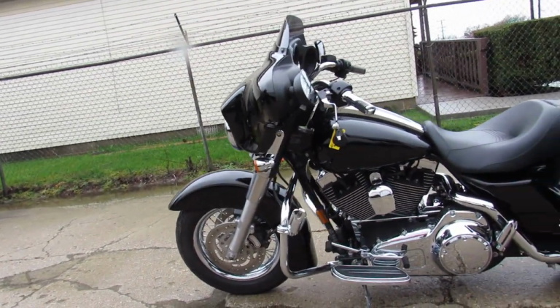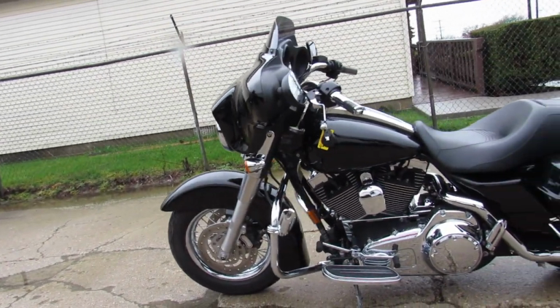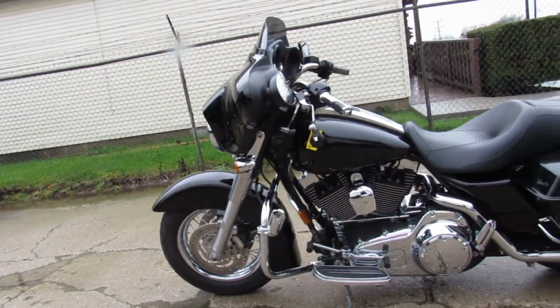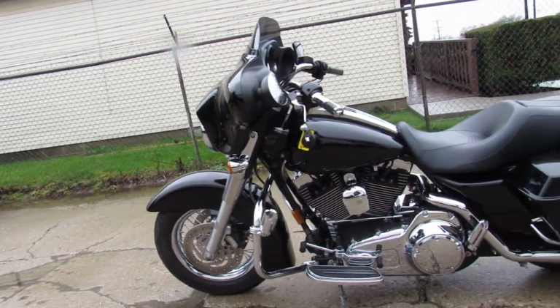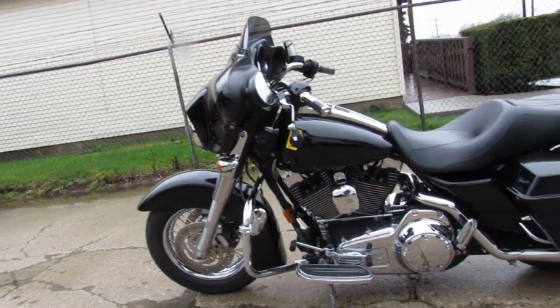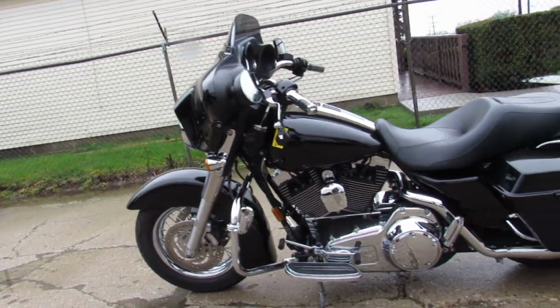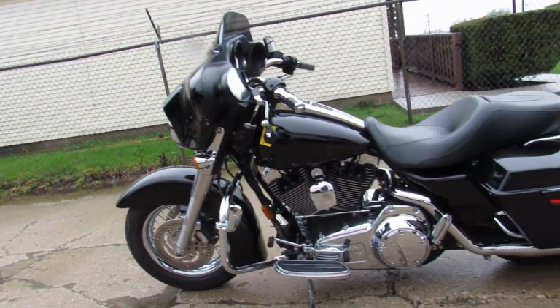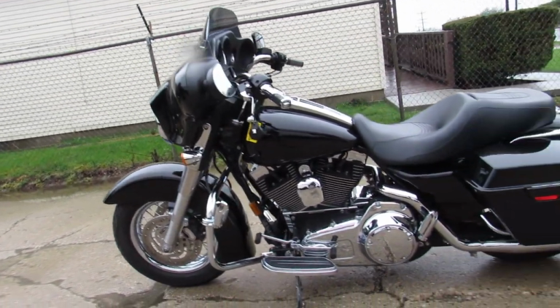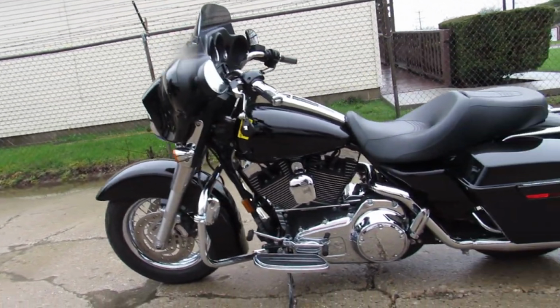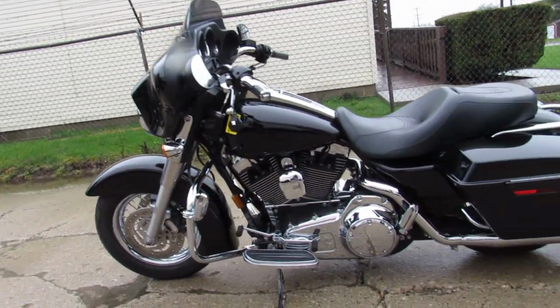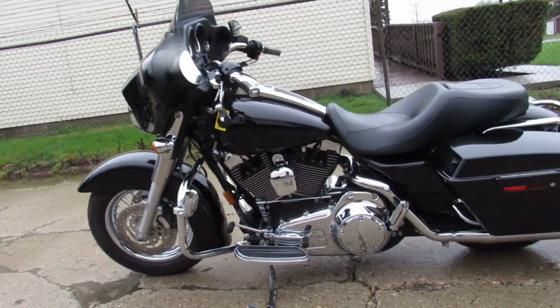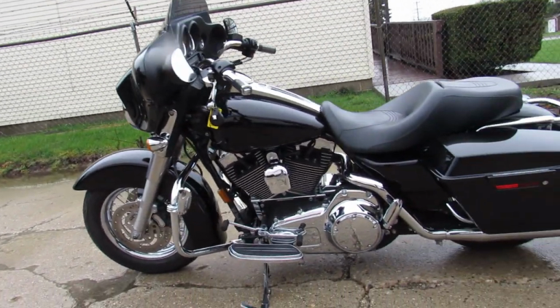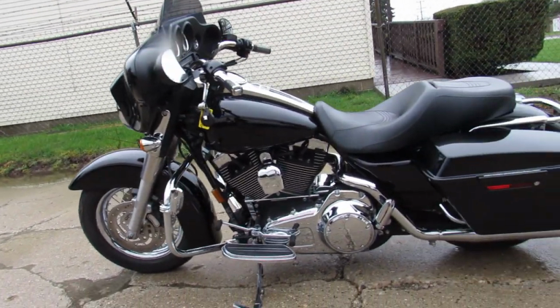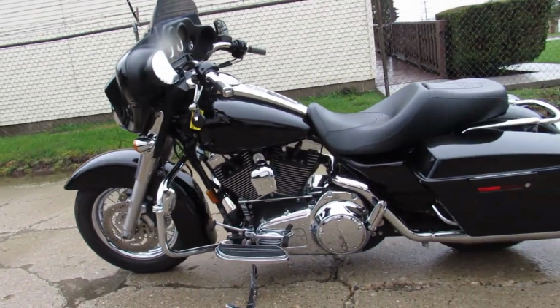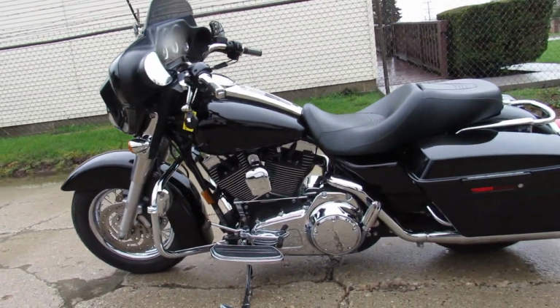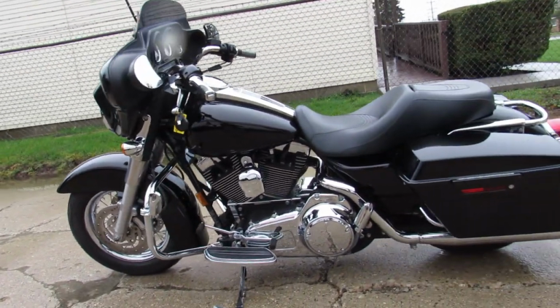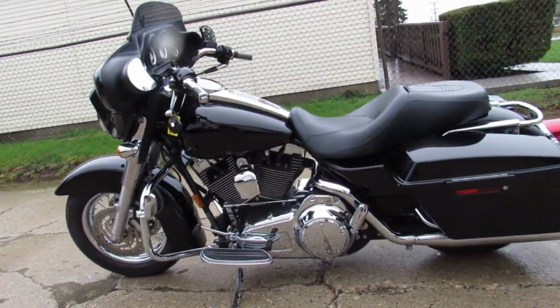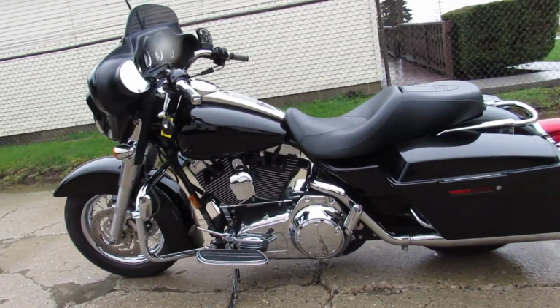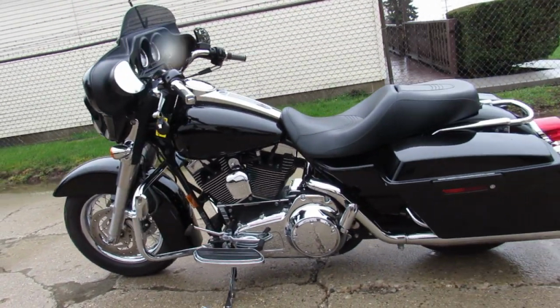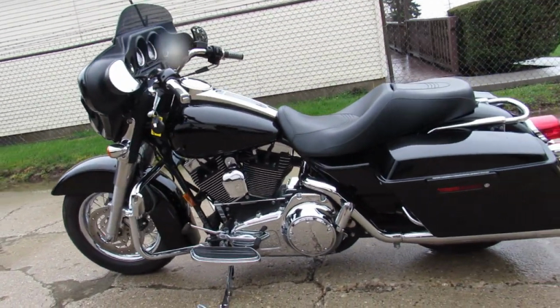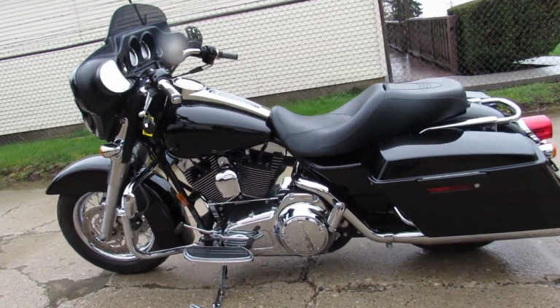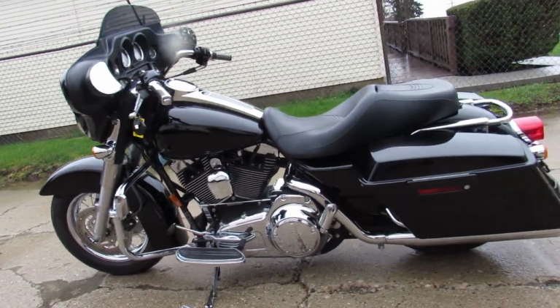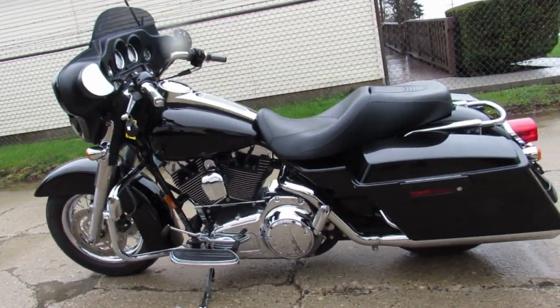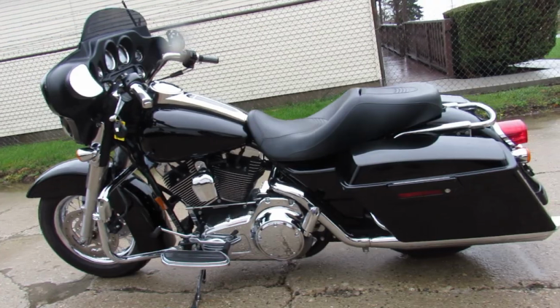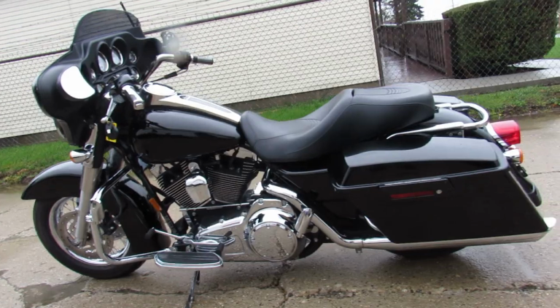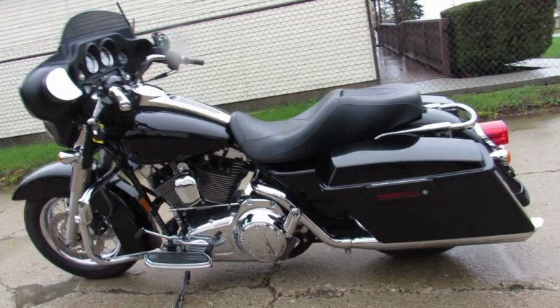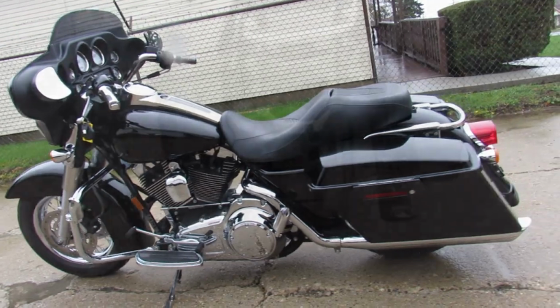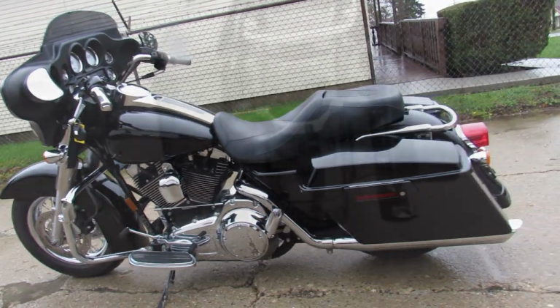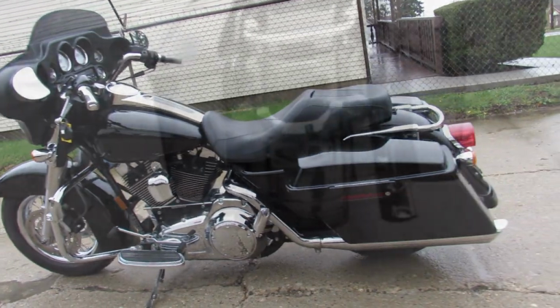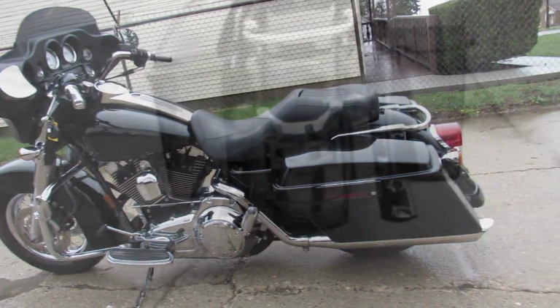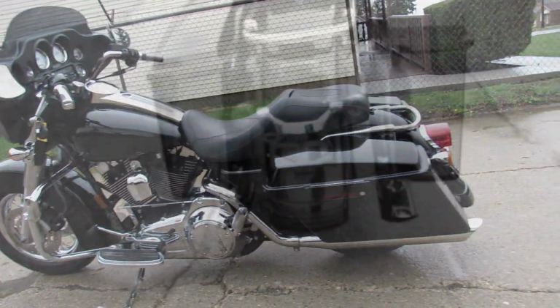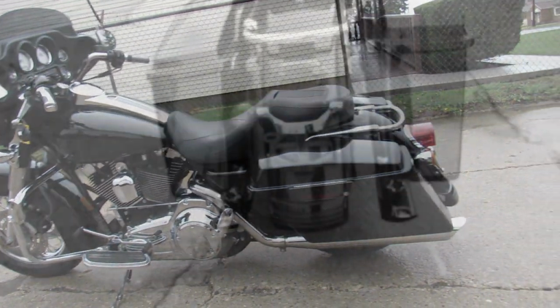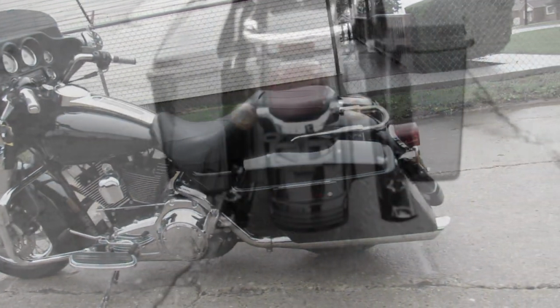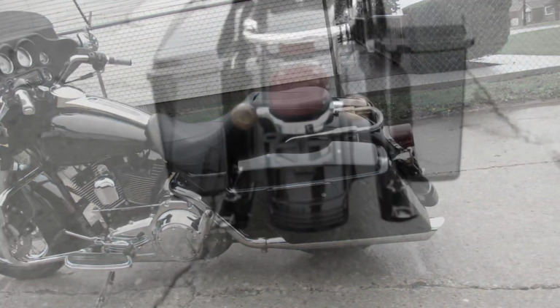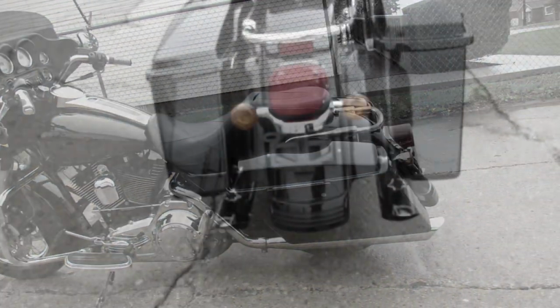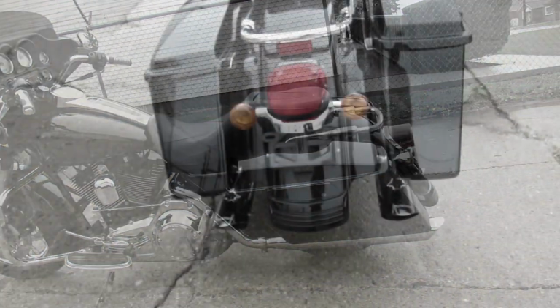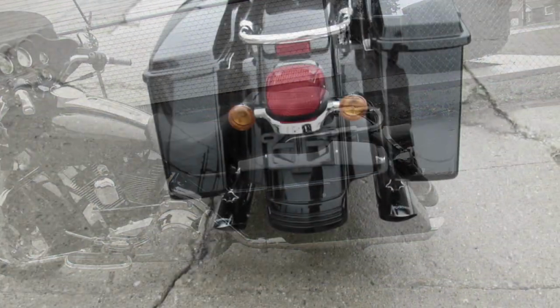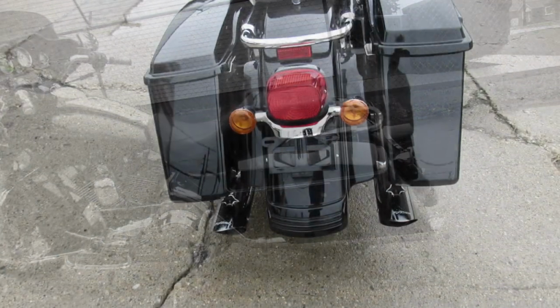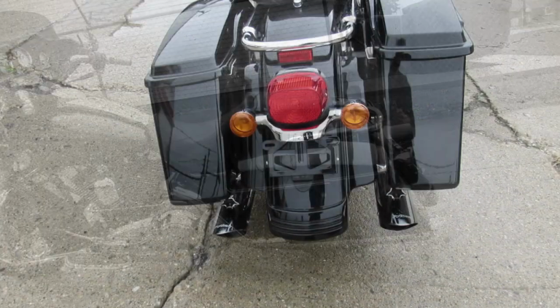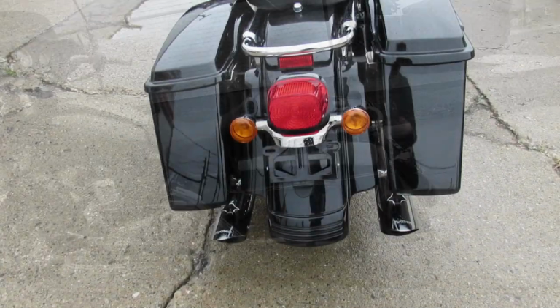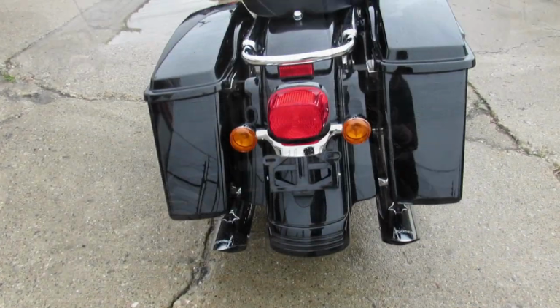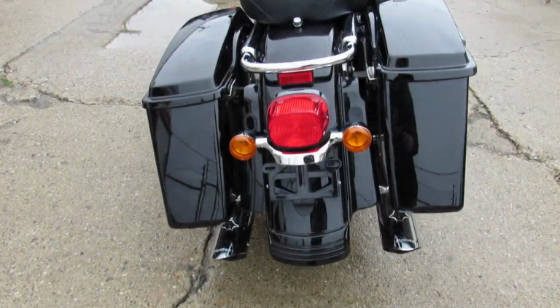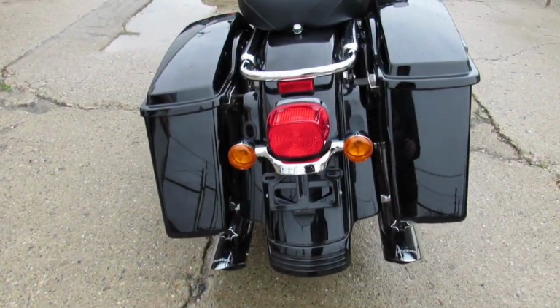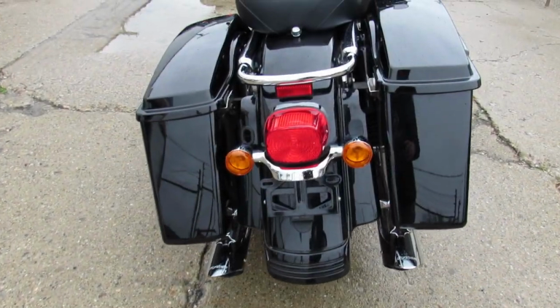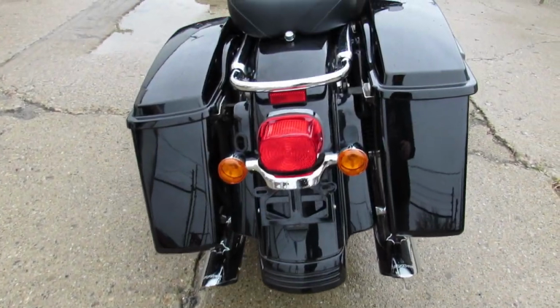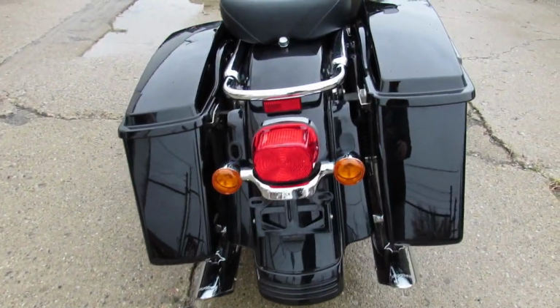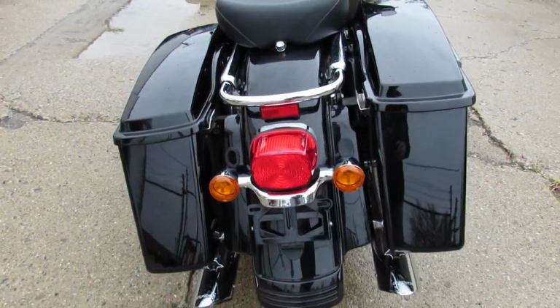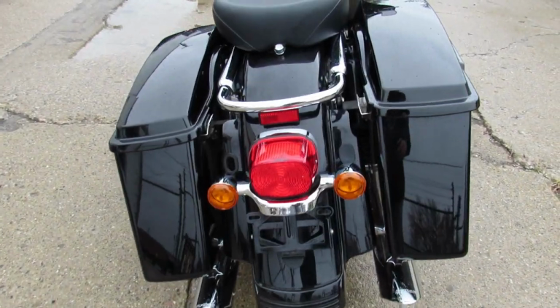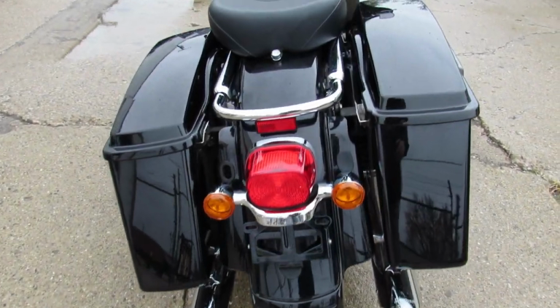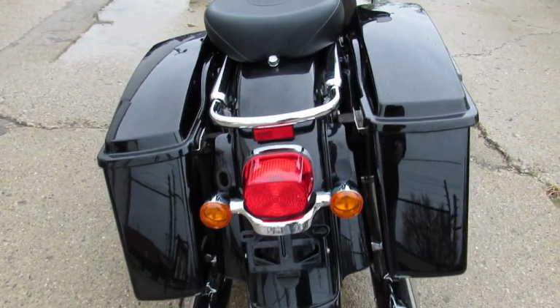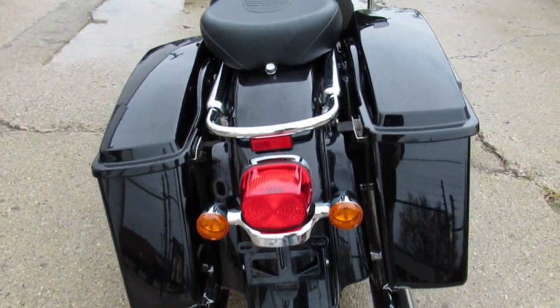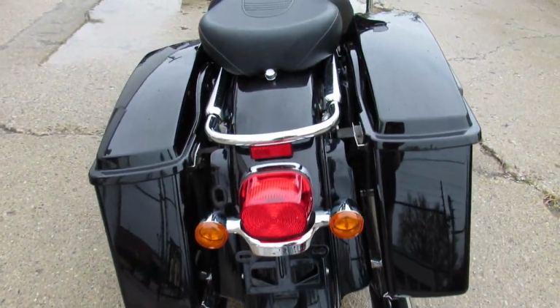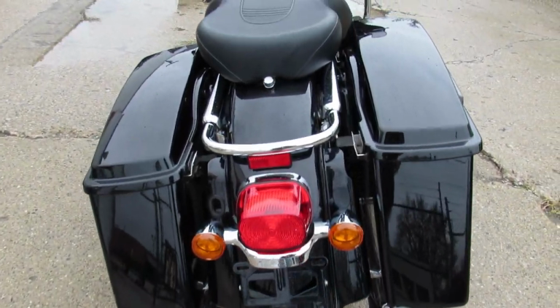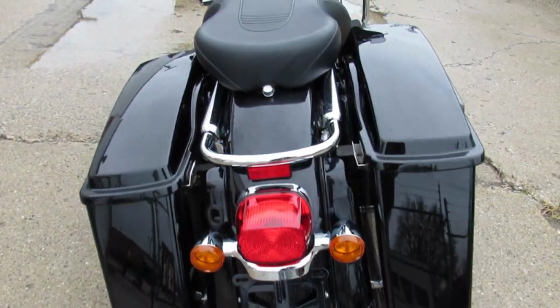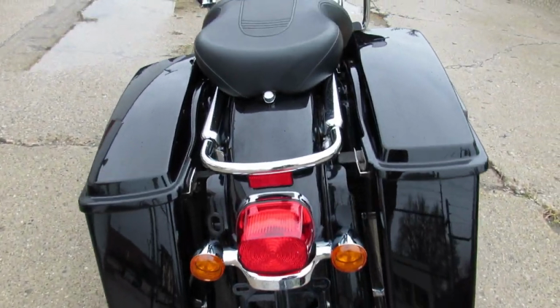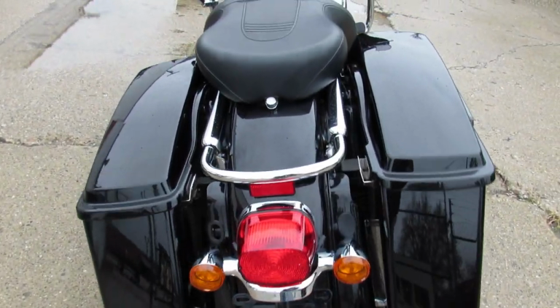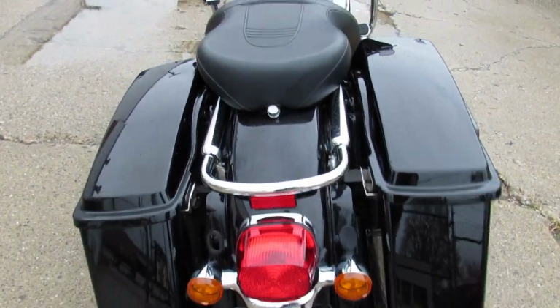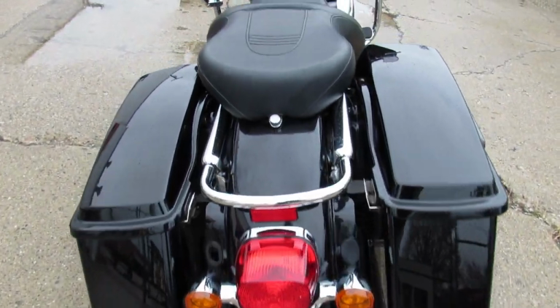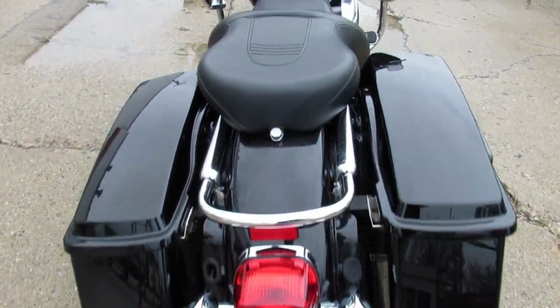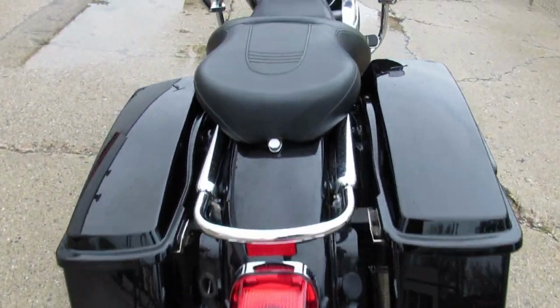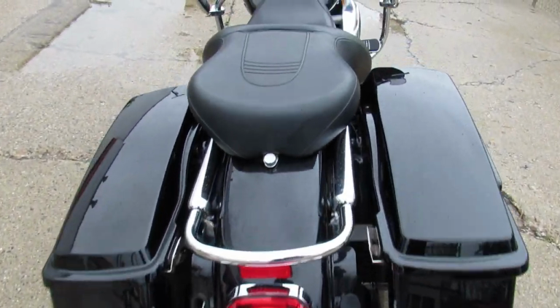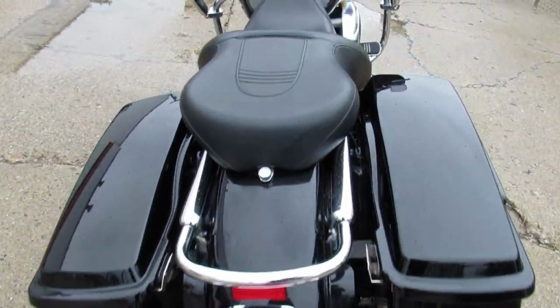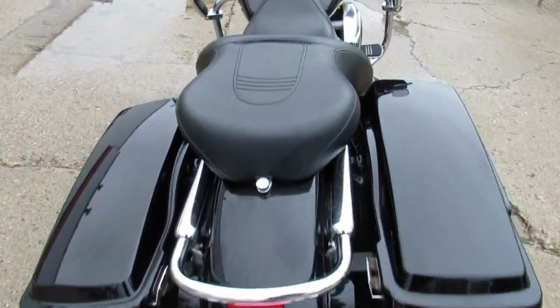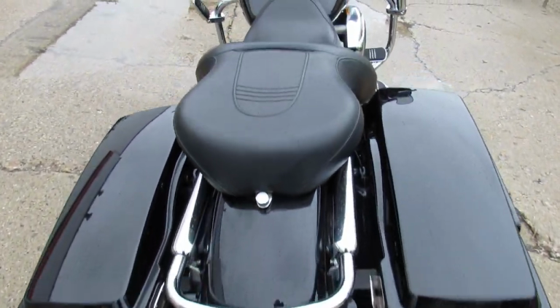Super clean bike in Vivid Black. It's got tons of chrome, runs strong, it's ready for the road. It's got a Python exhaust that sounds mean guys.